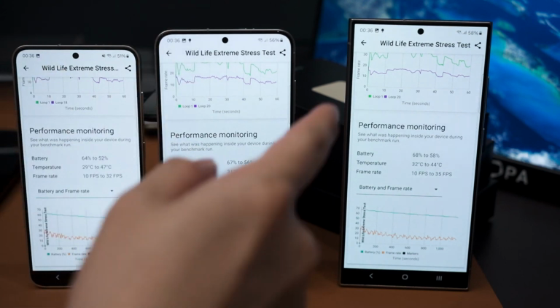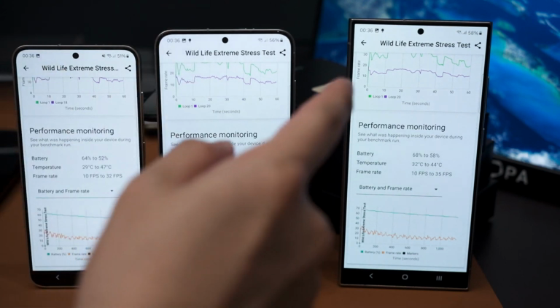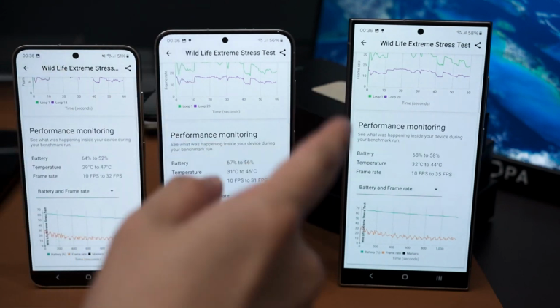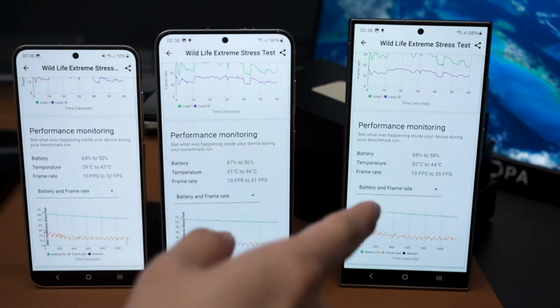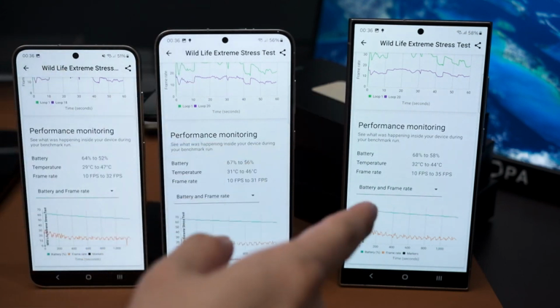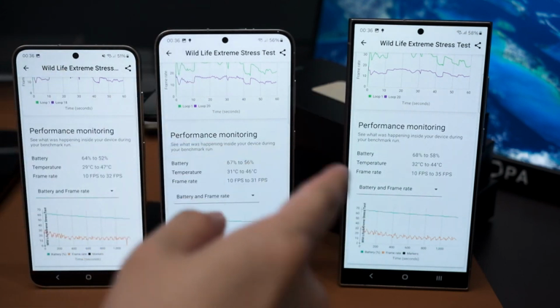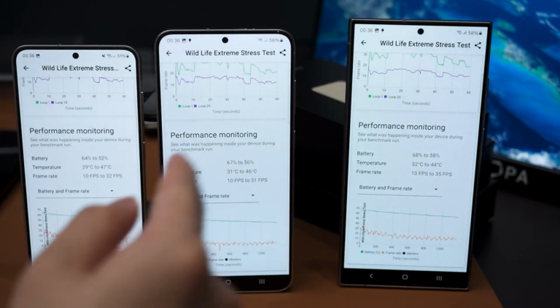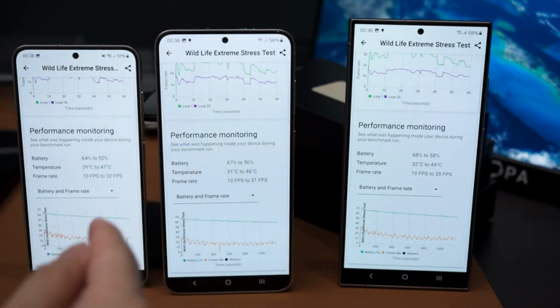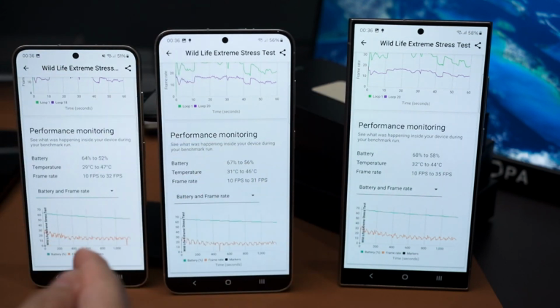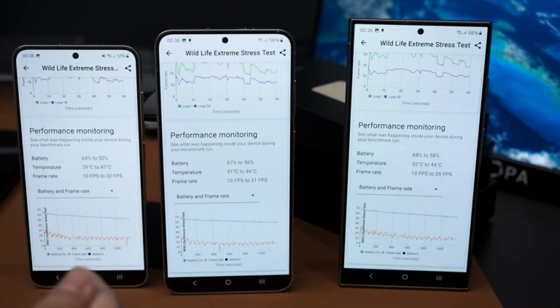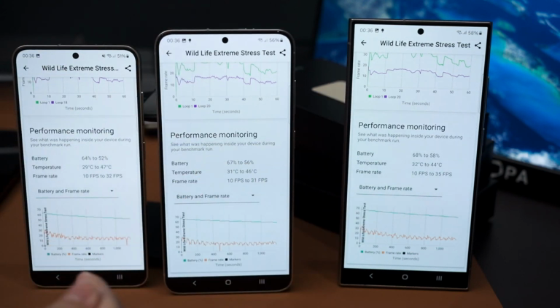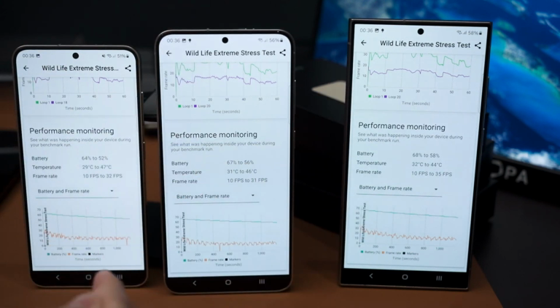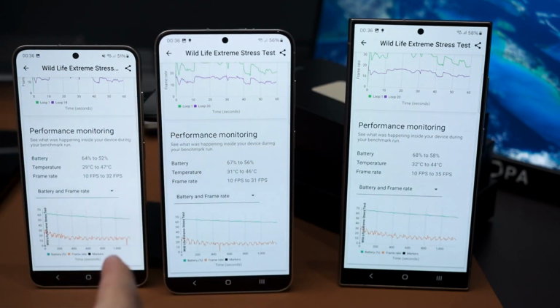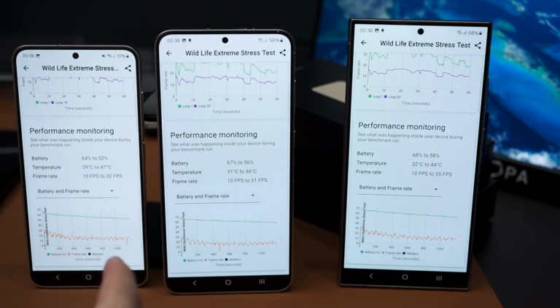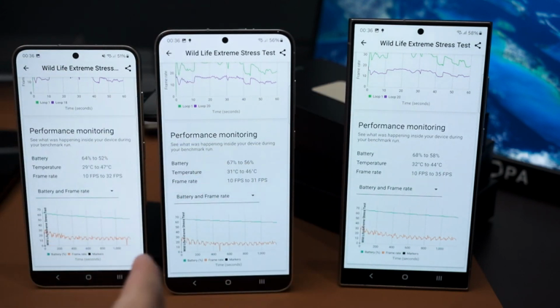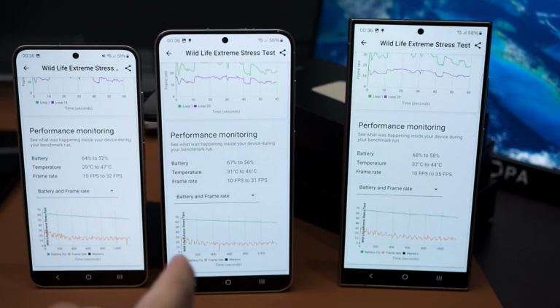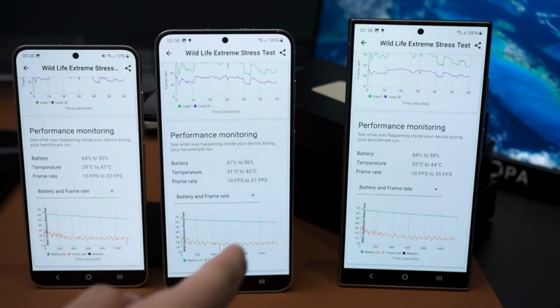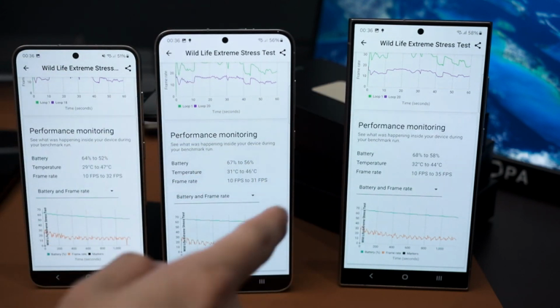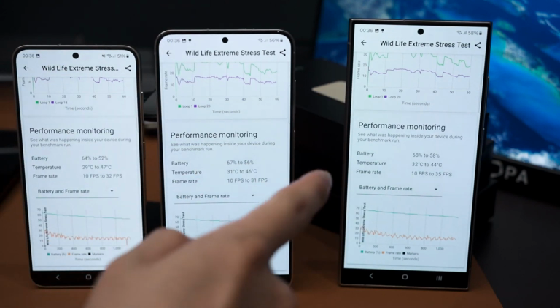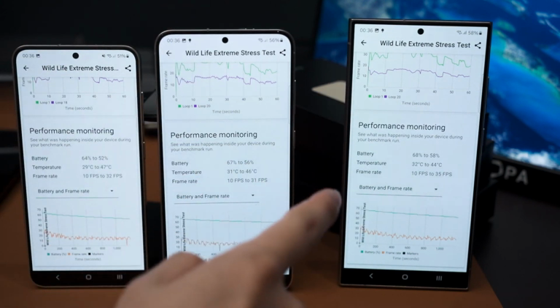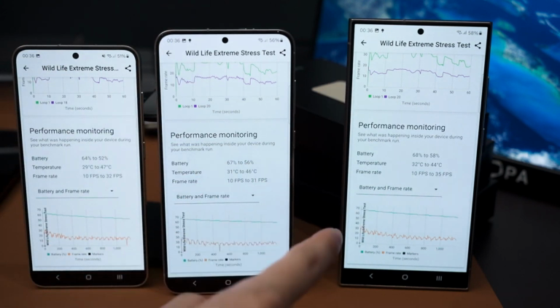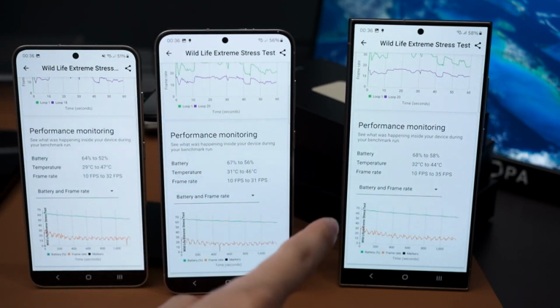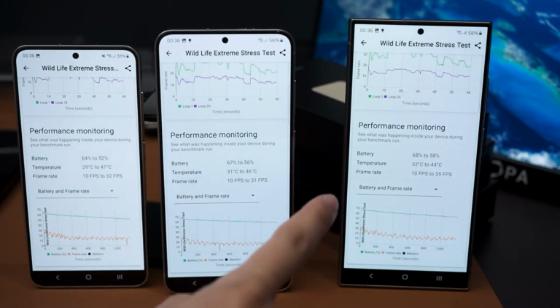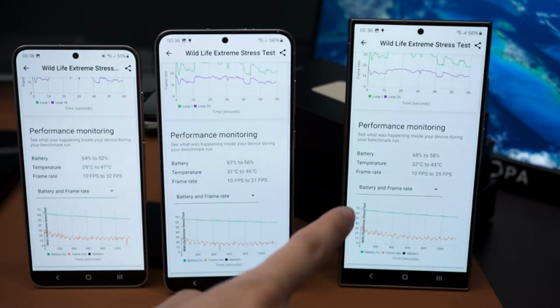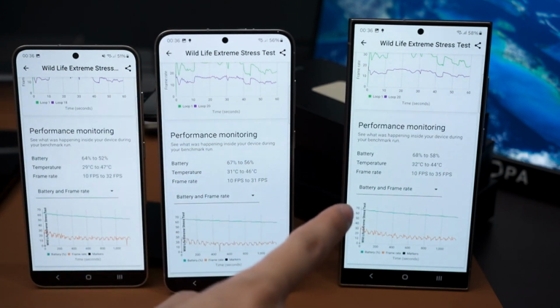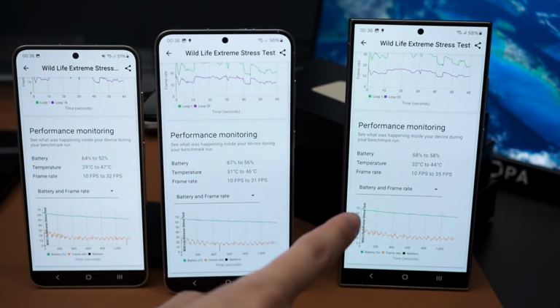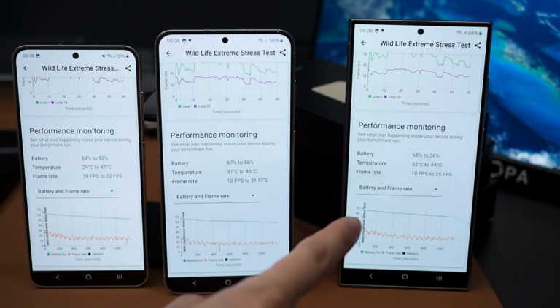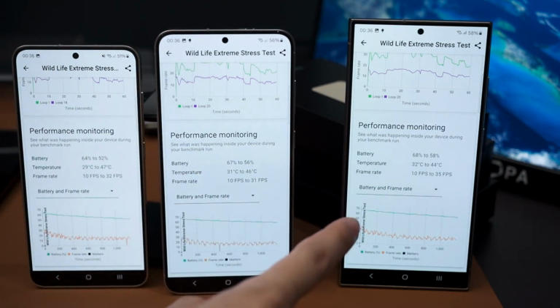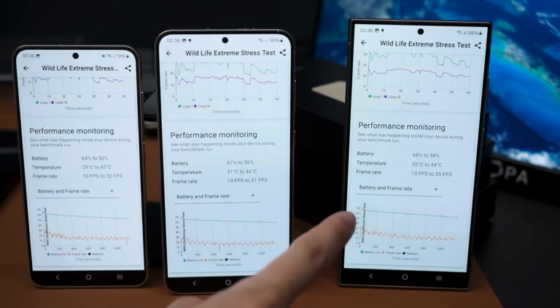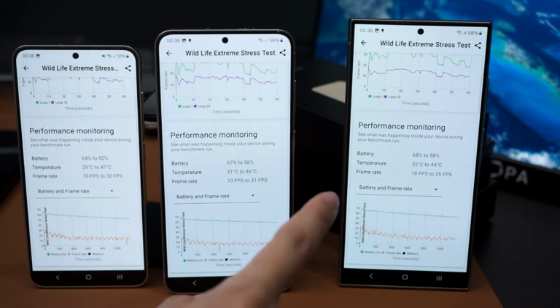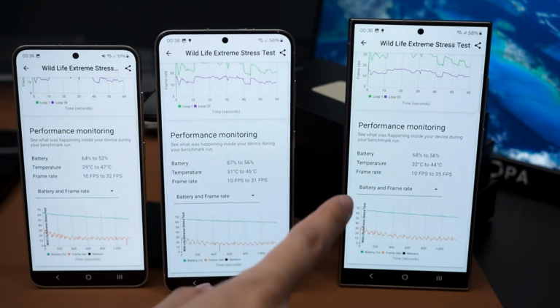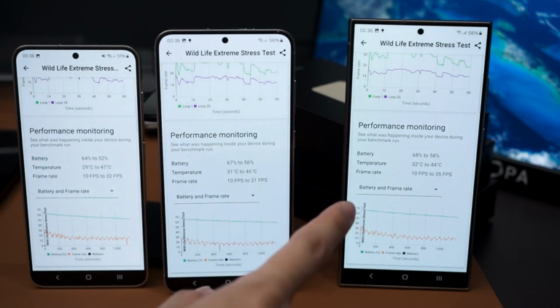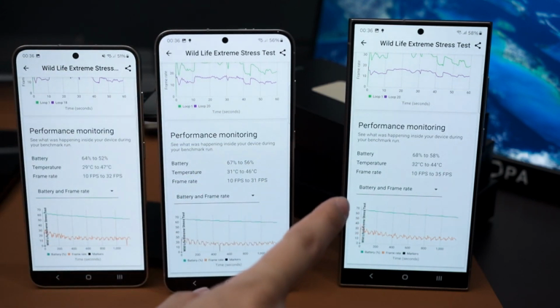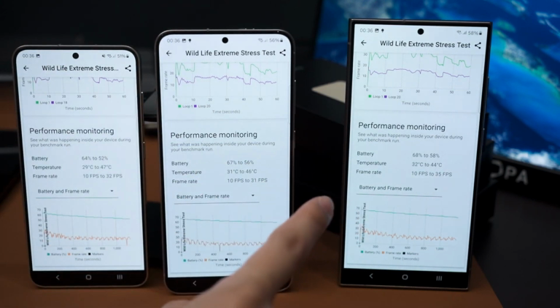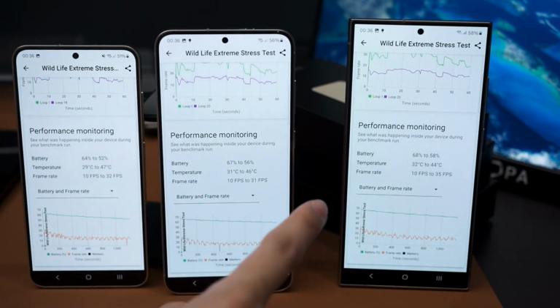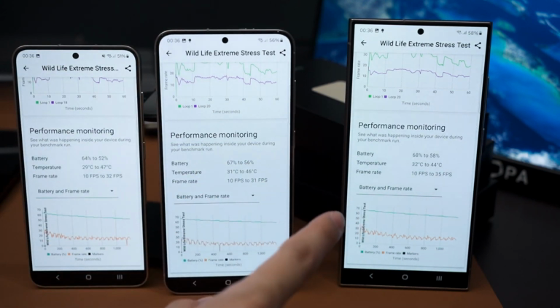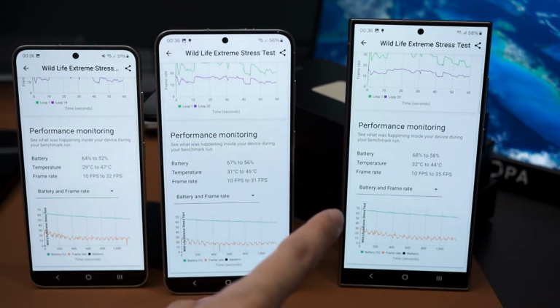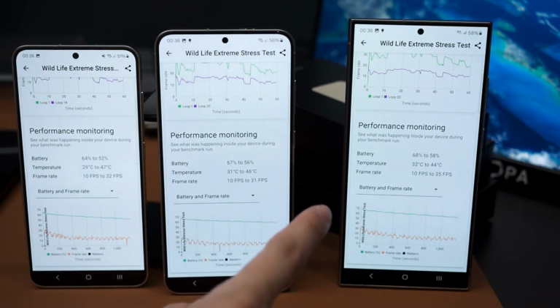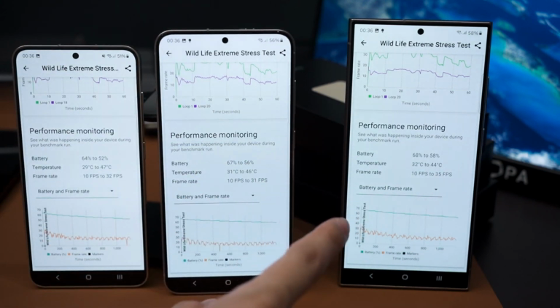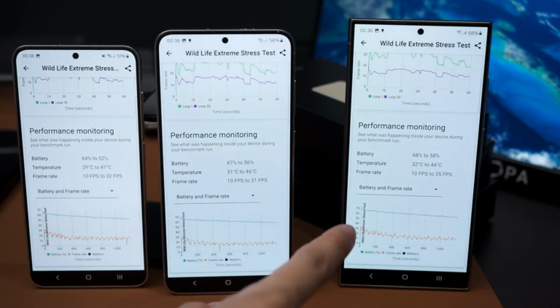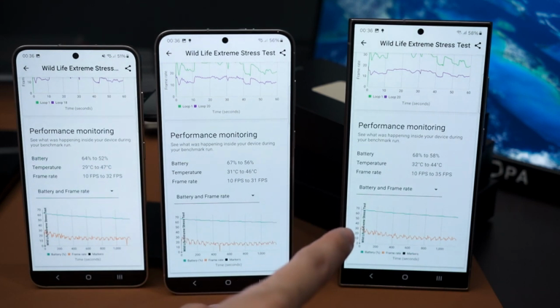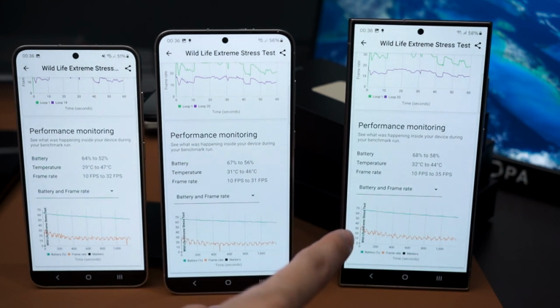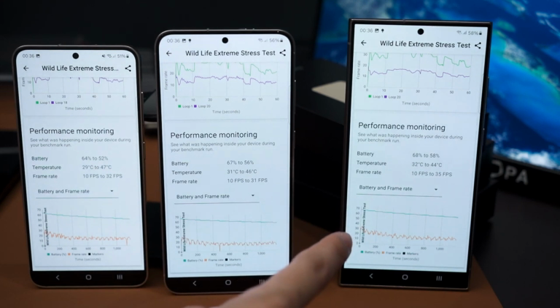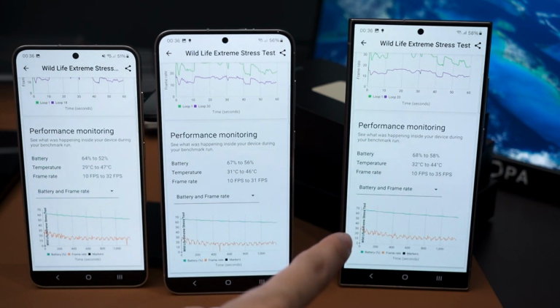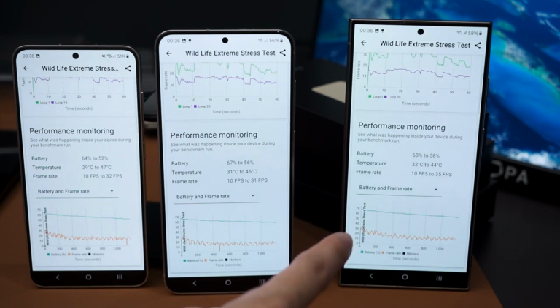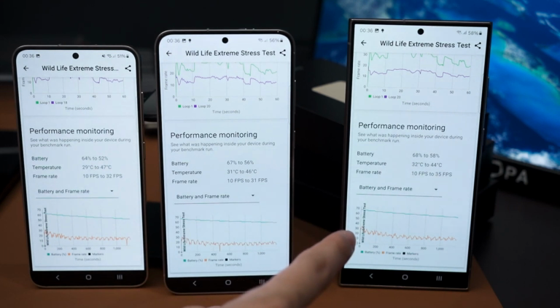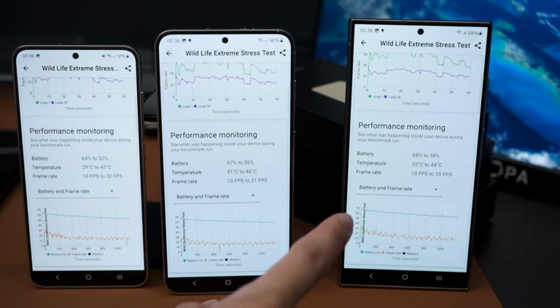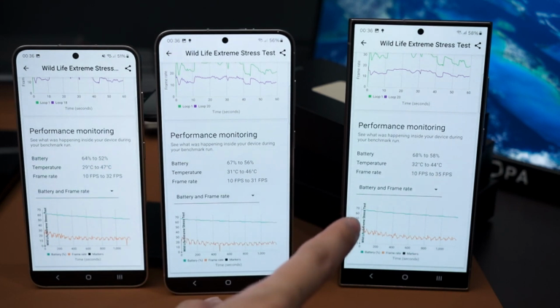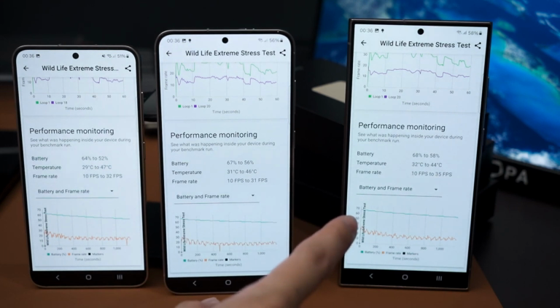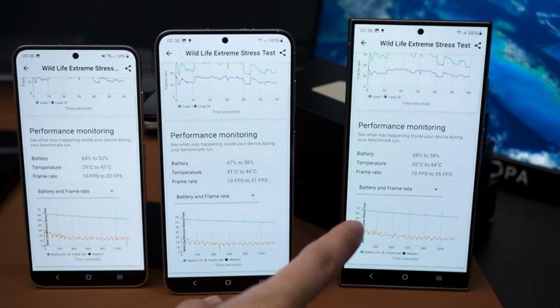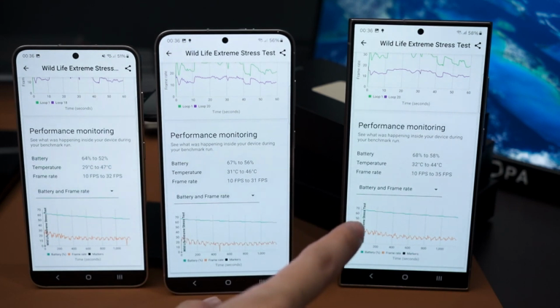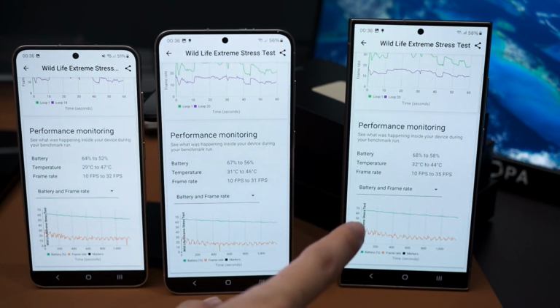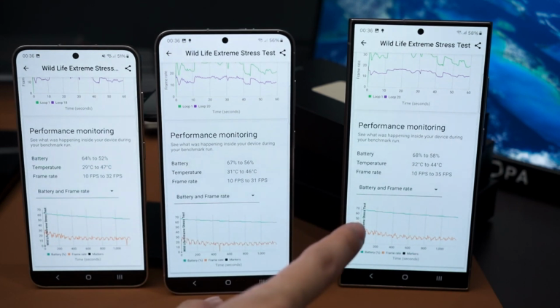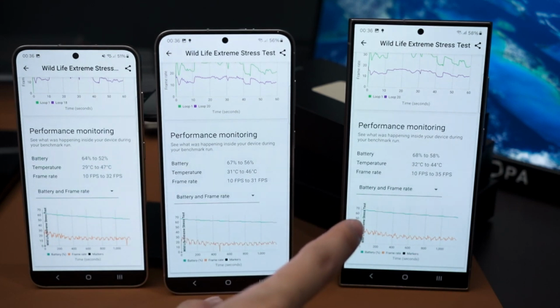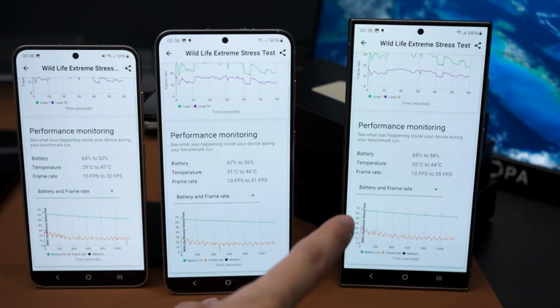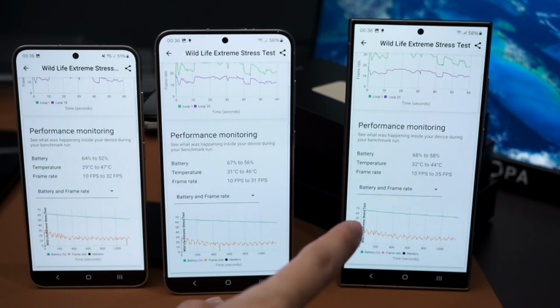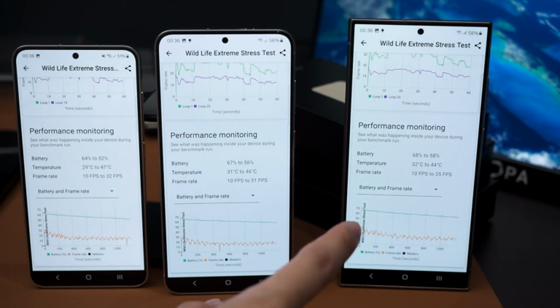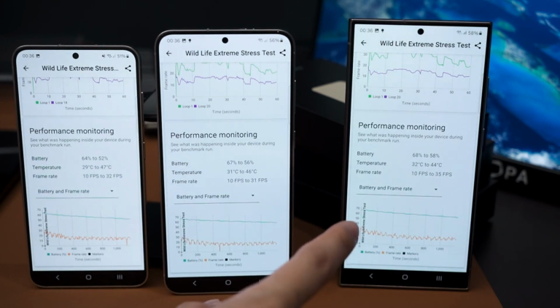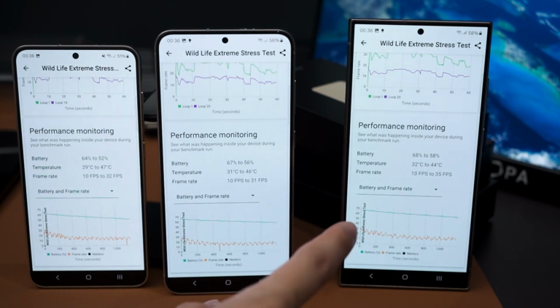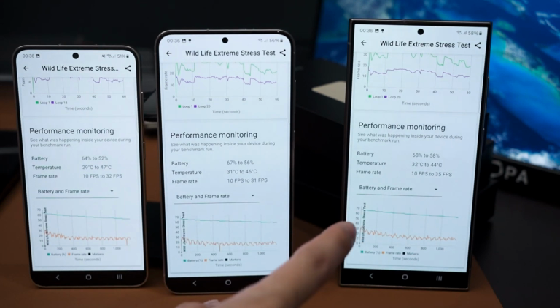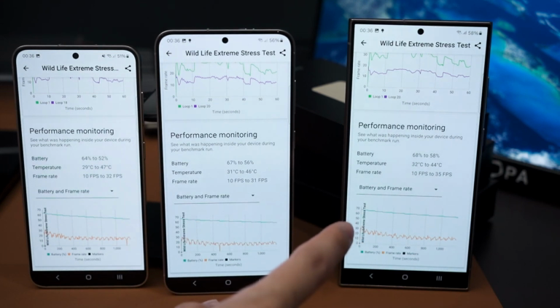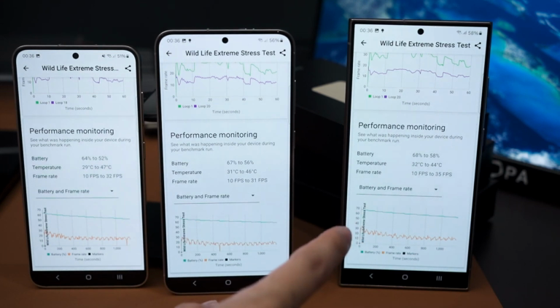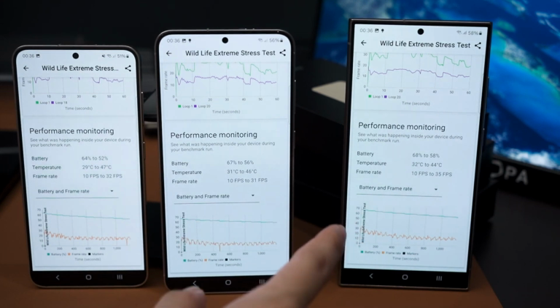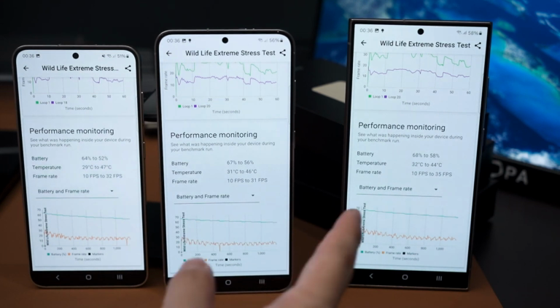All three phones in the line-up lasted longer than their predecessors compared to the same test from last year.